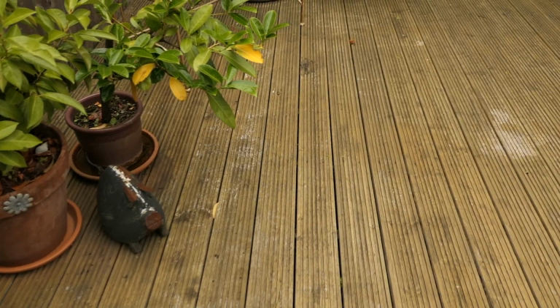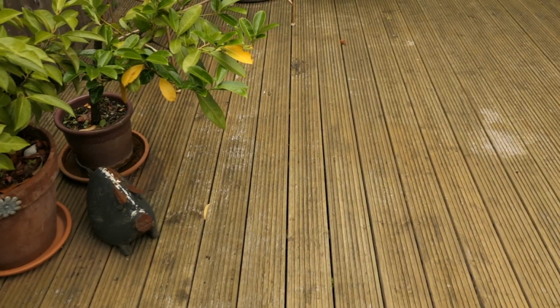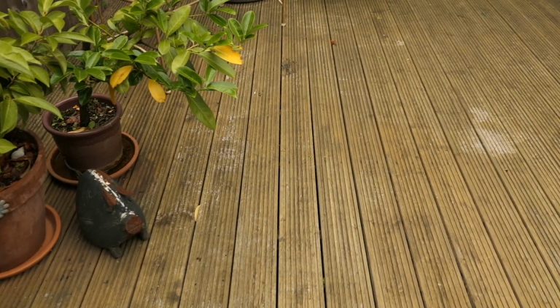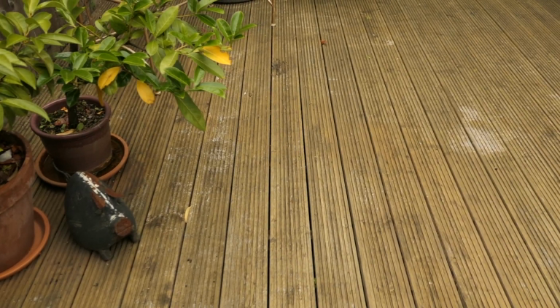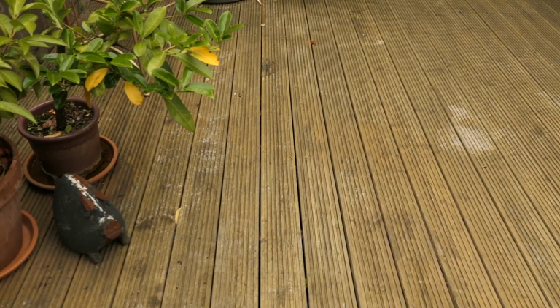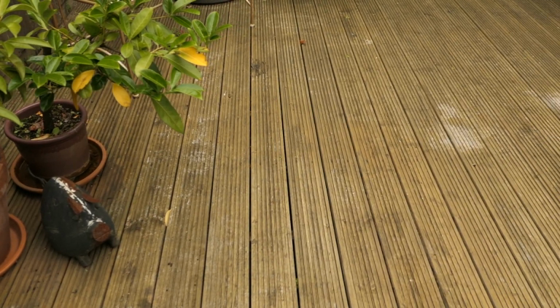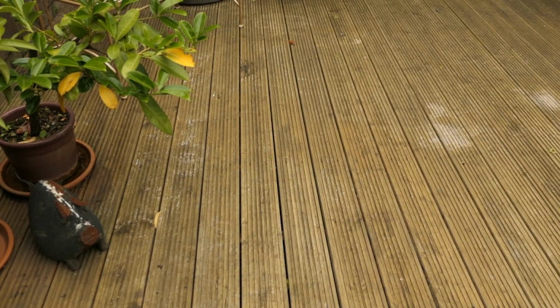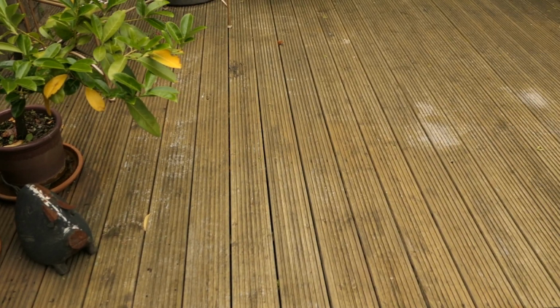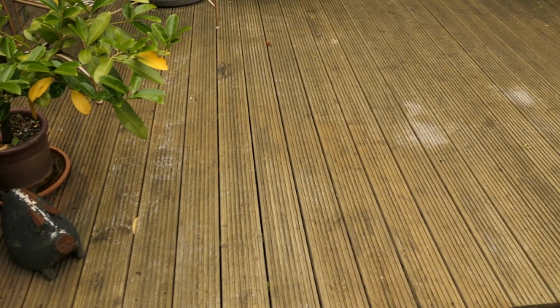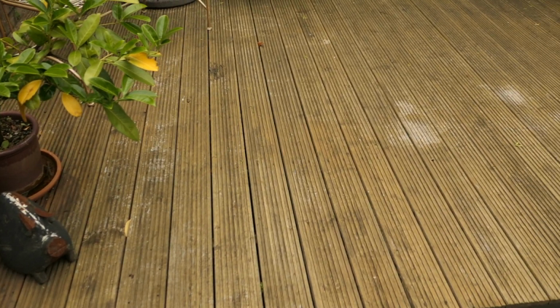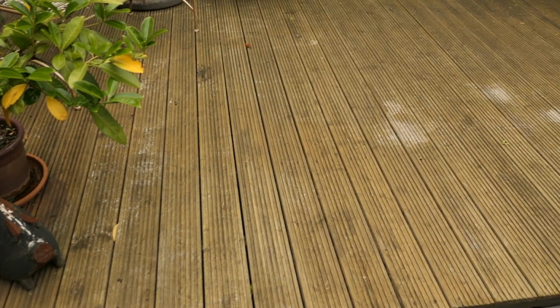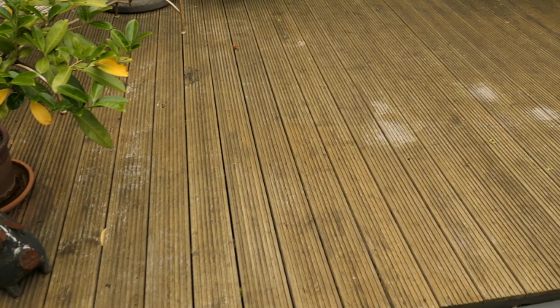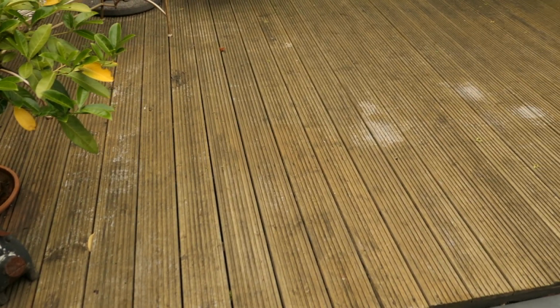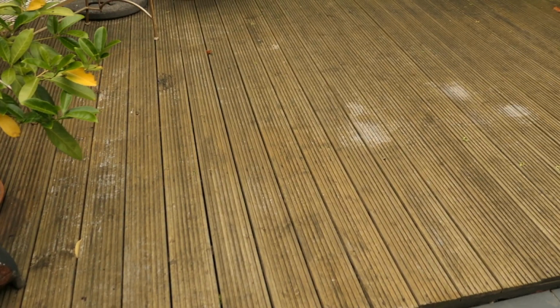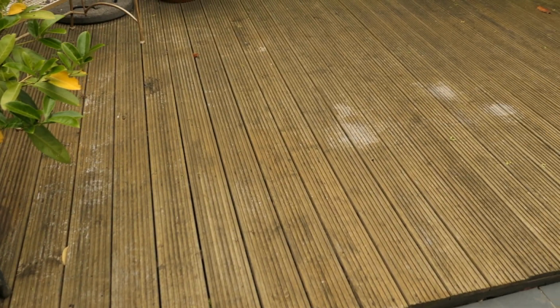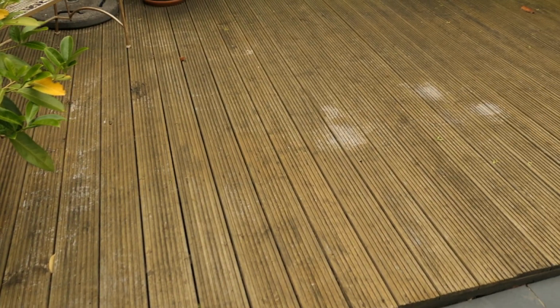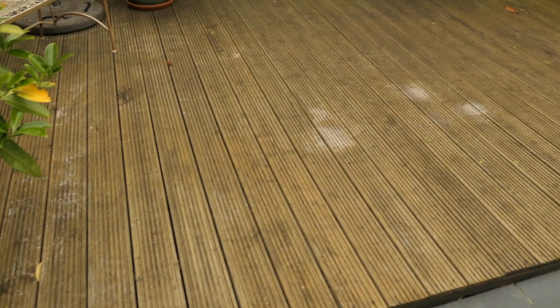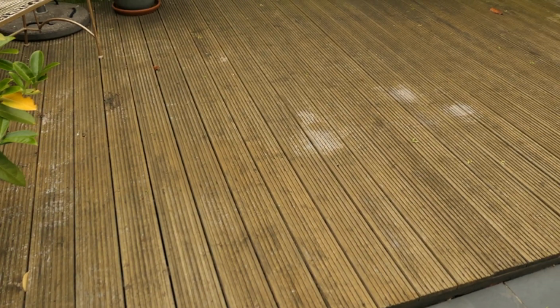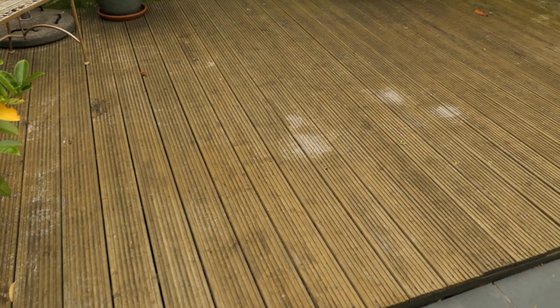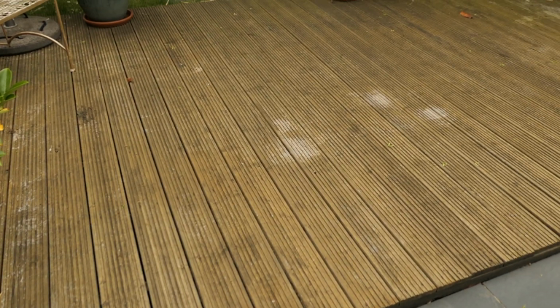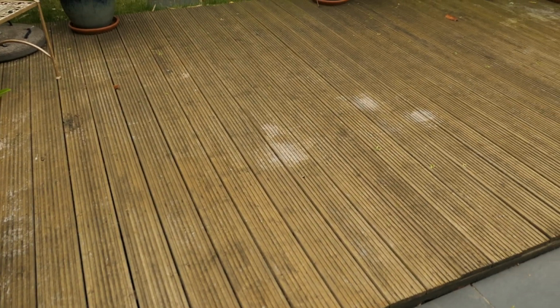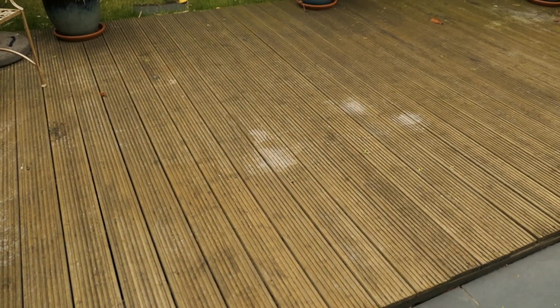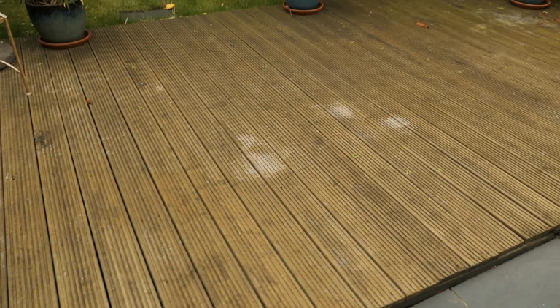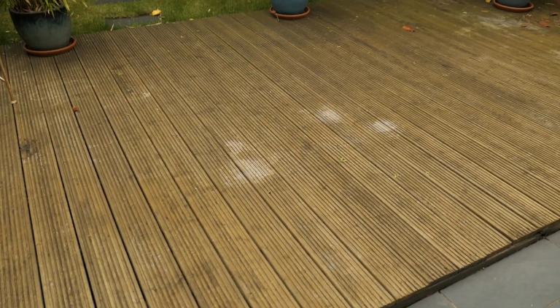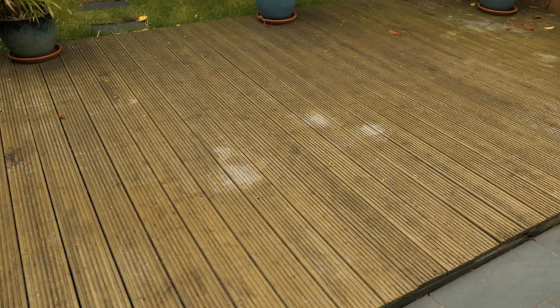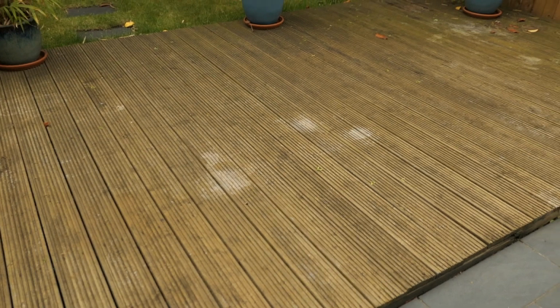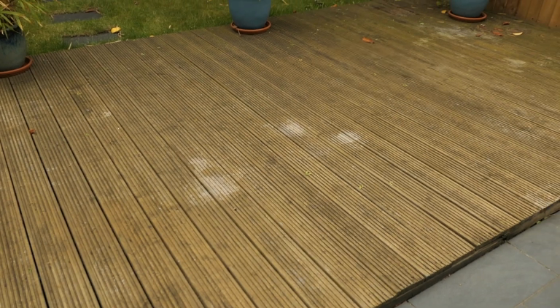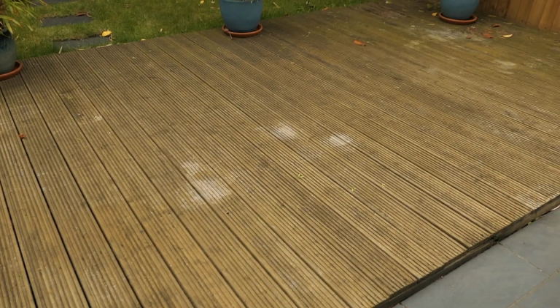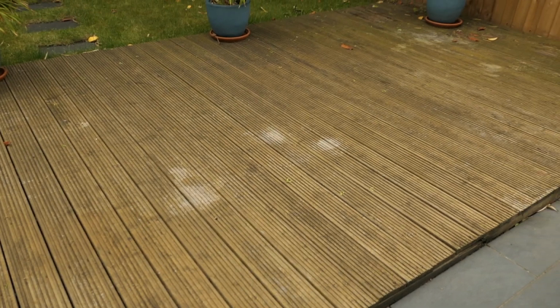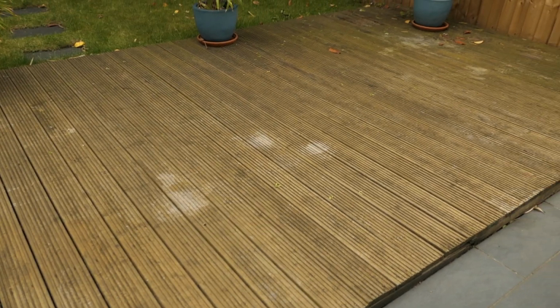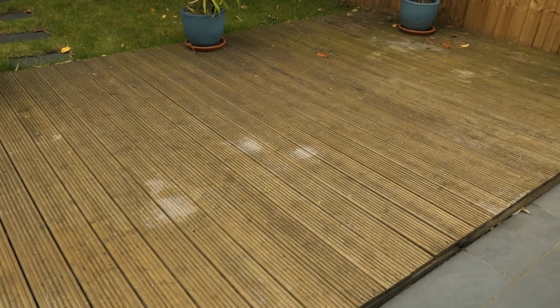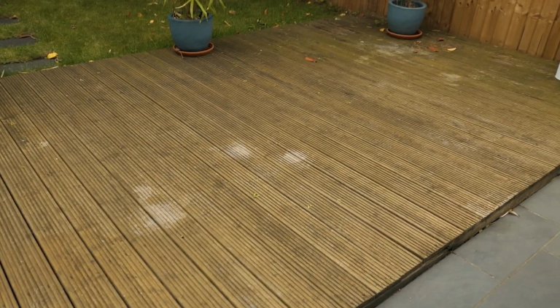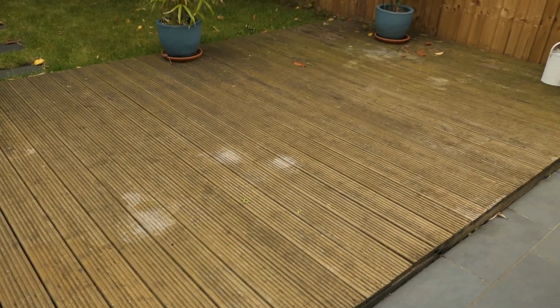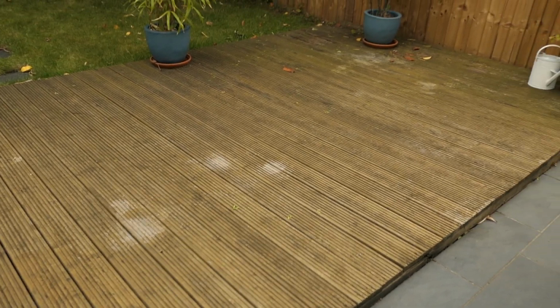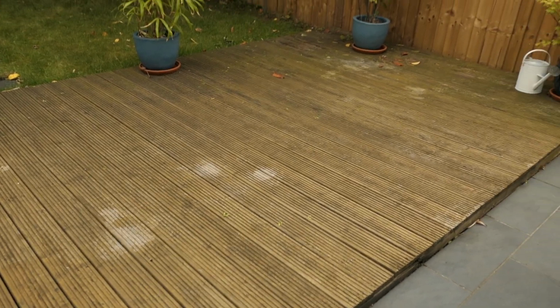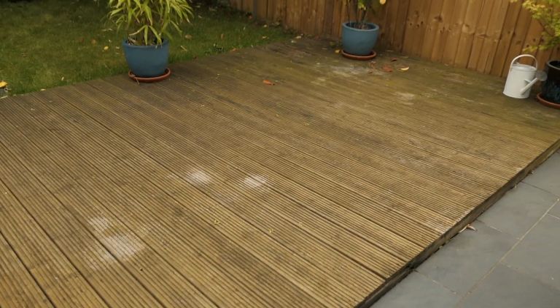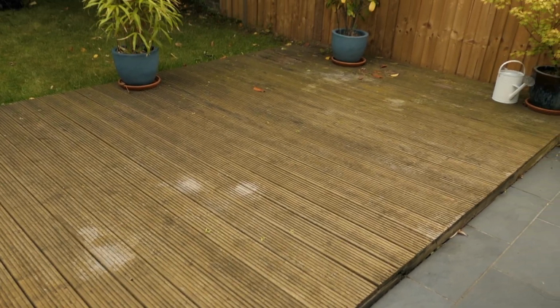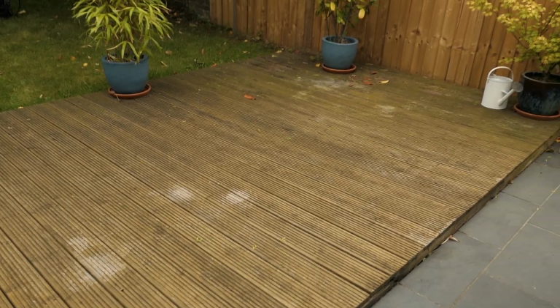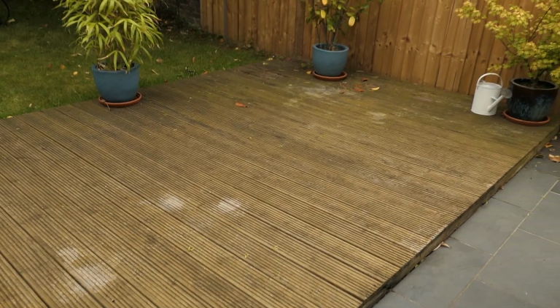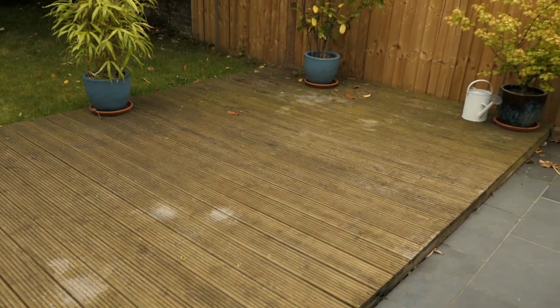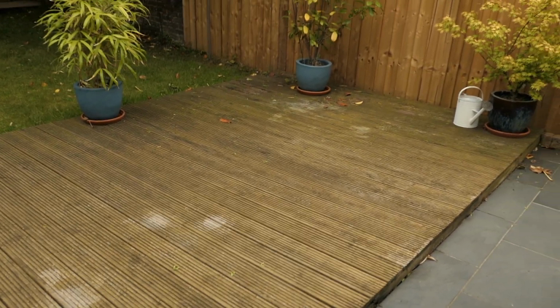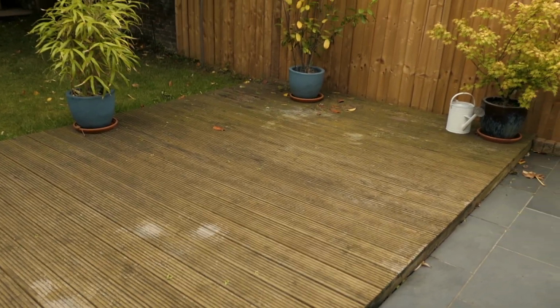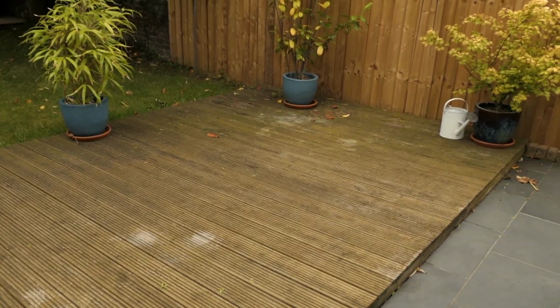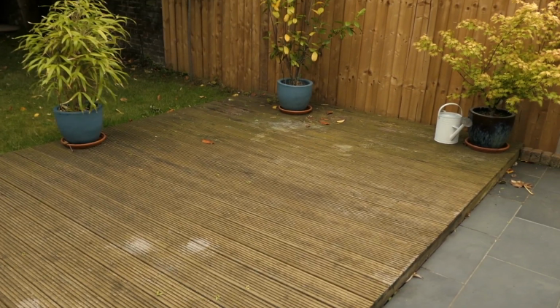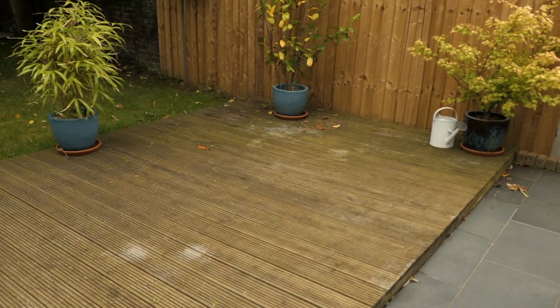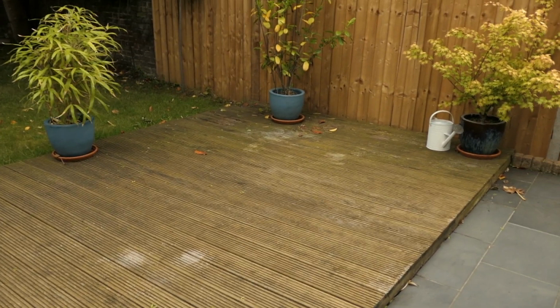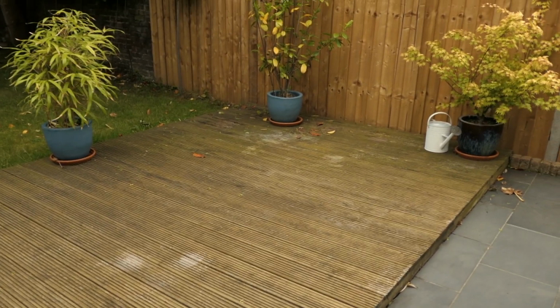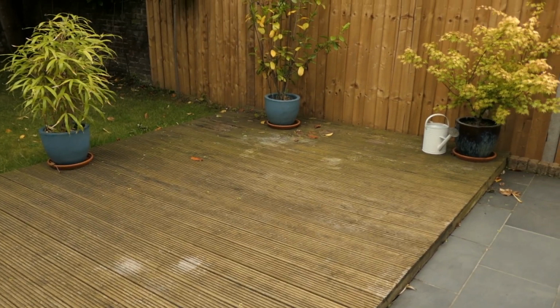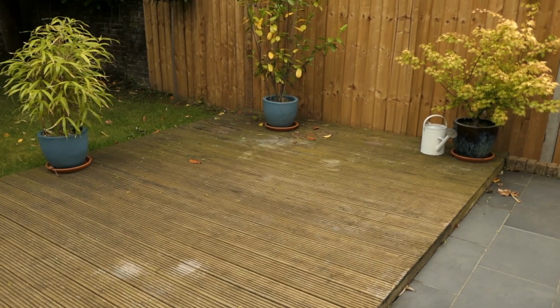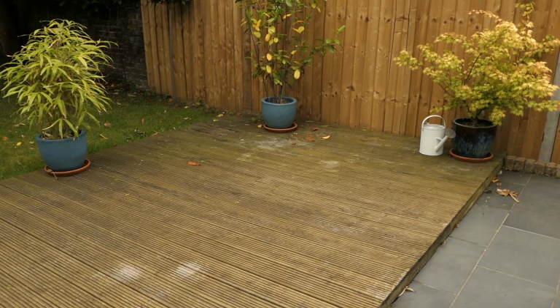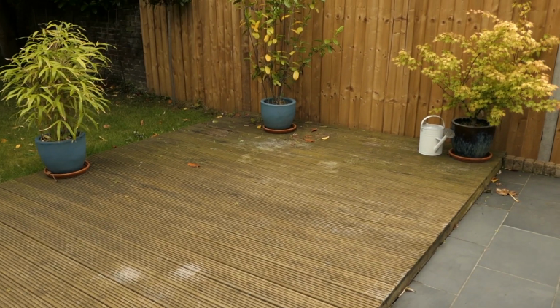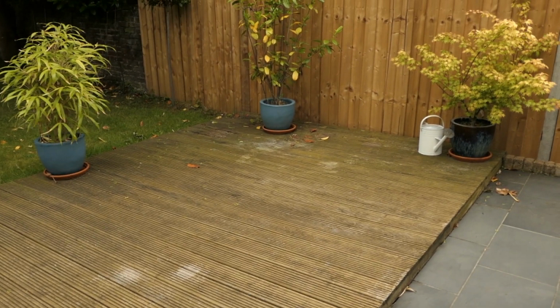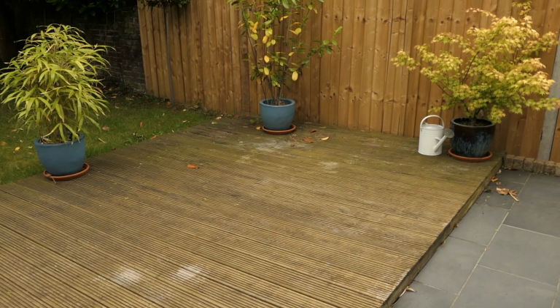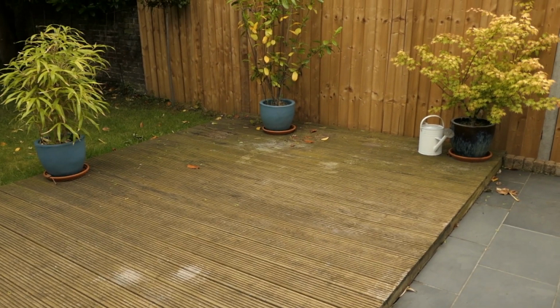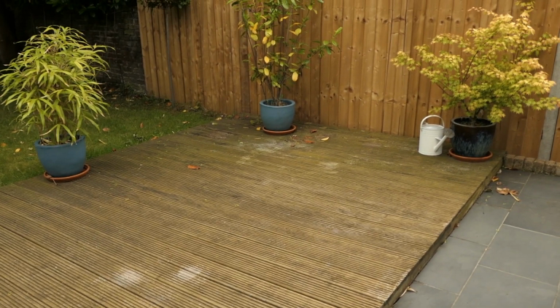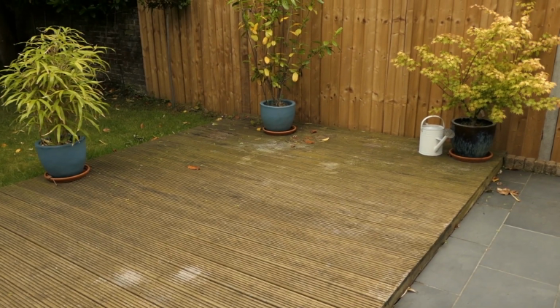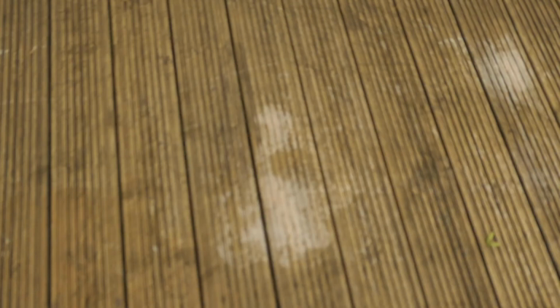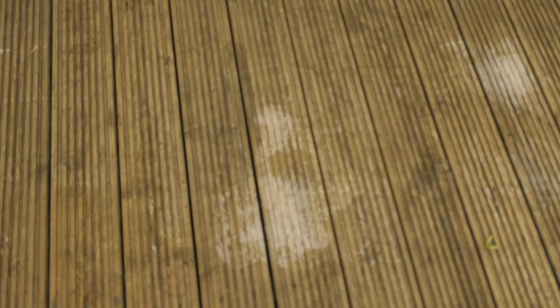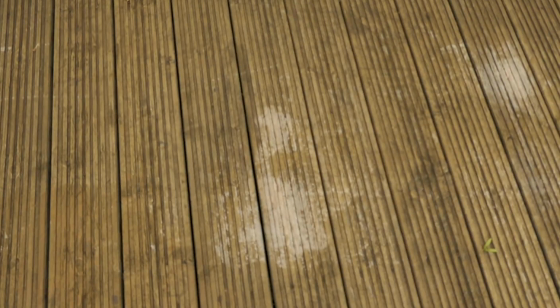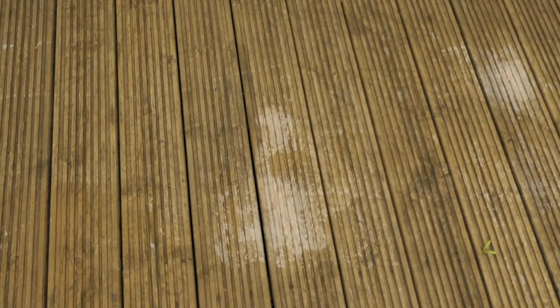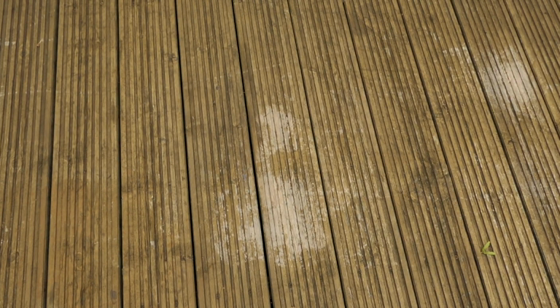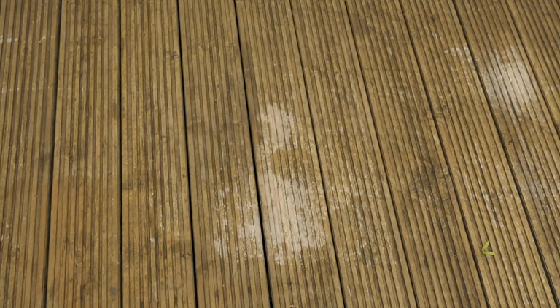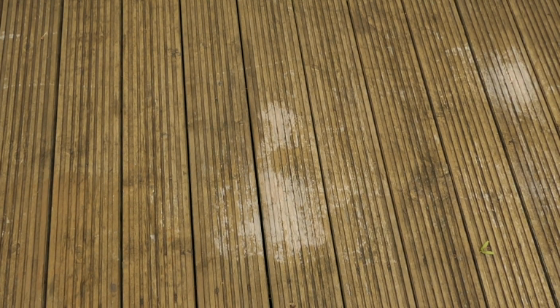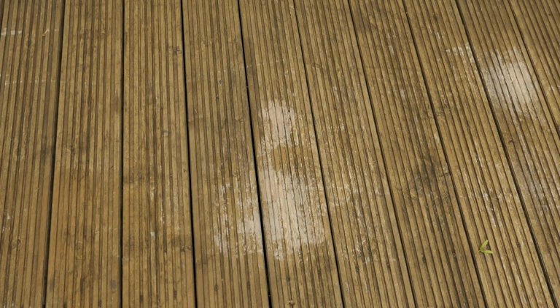I need to reseal my decking. As you can see, it's looking very stained and really grimy and dirty.